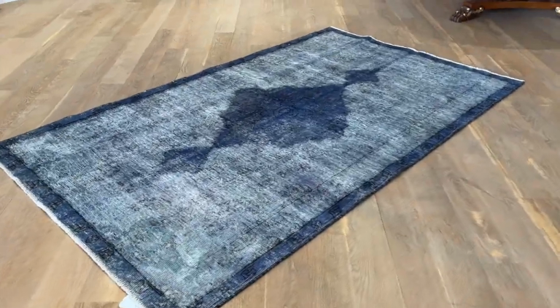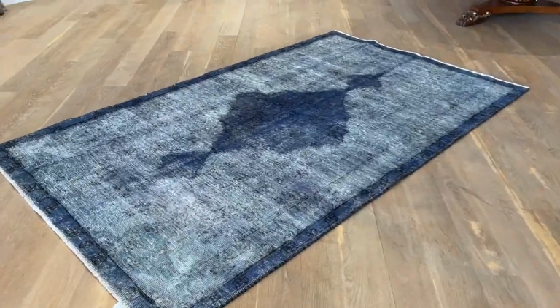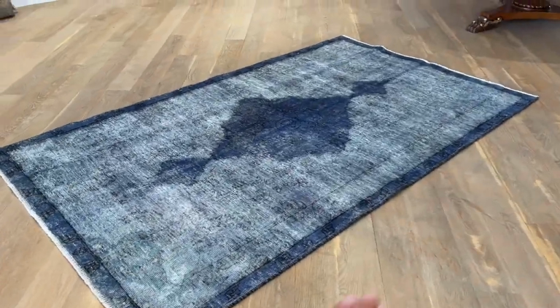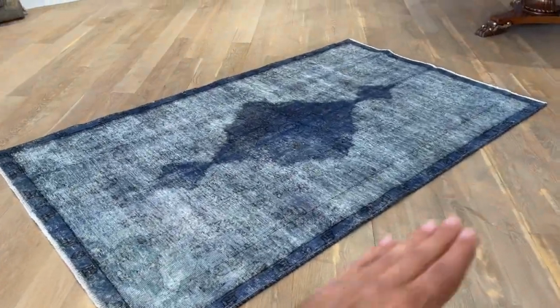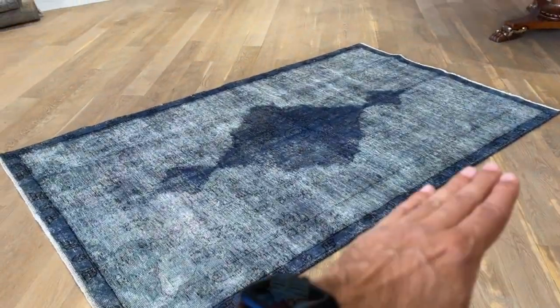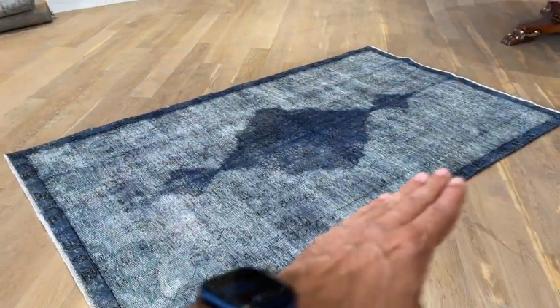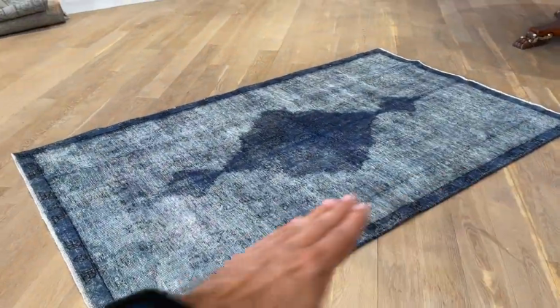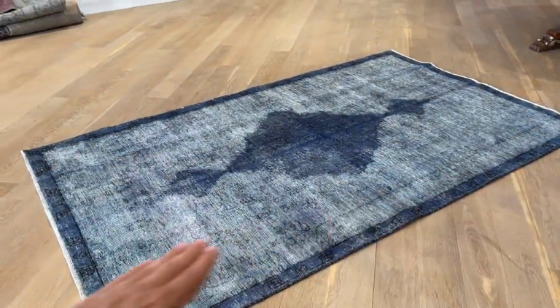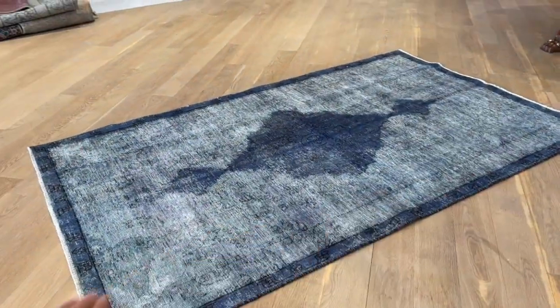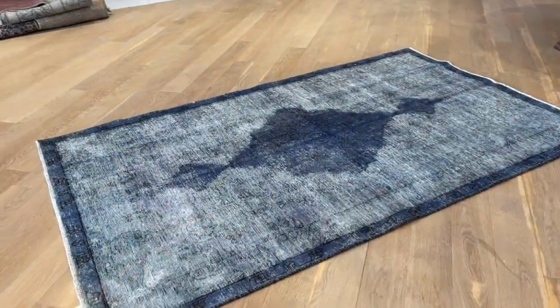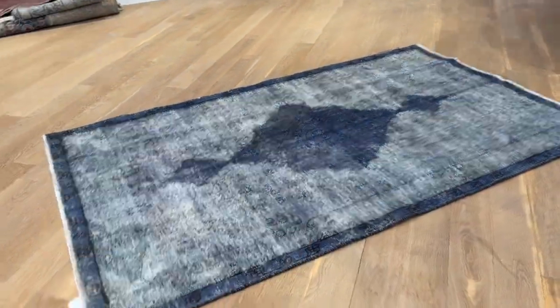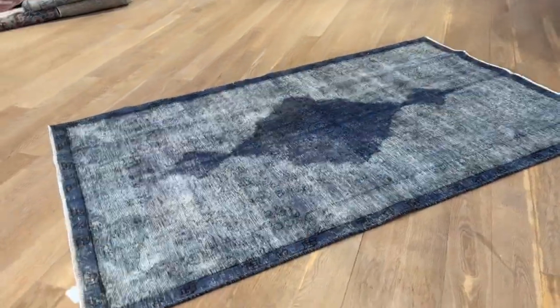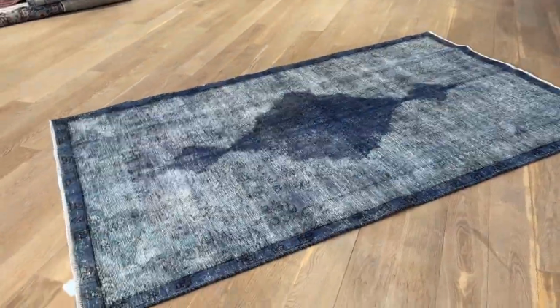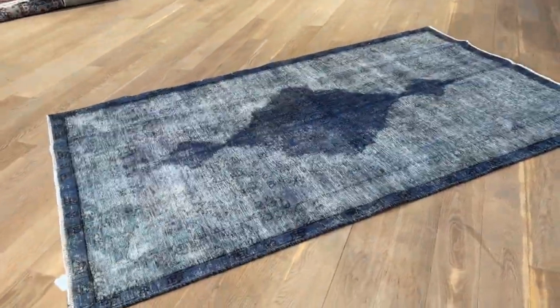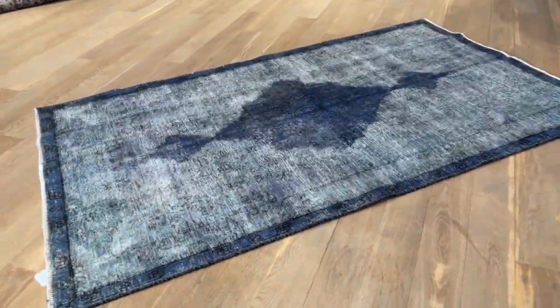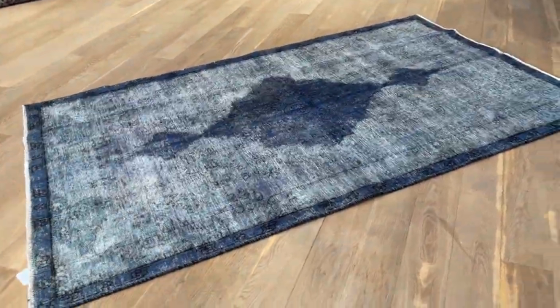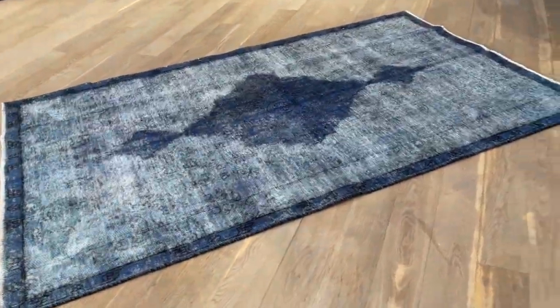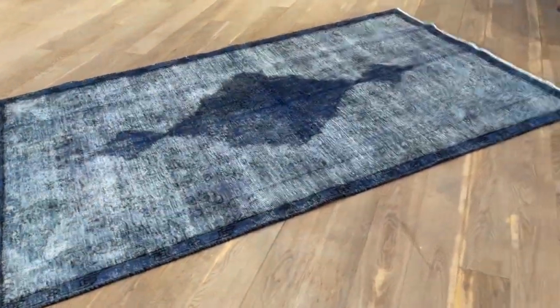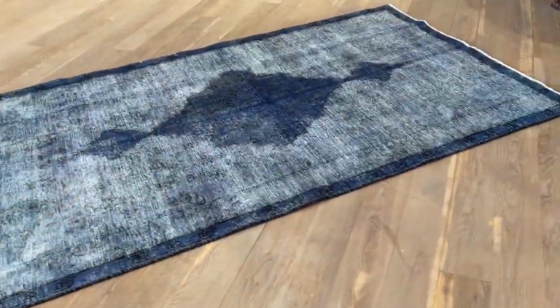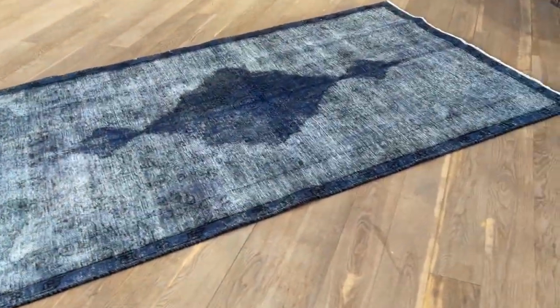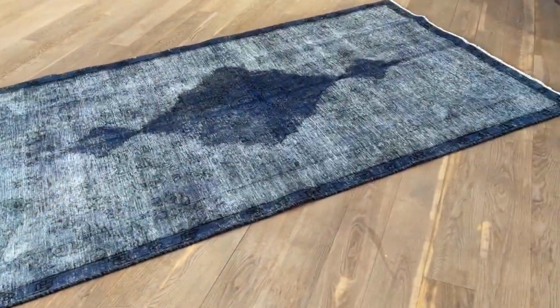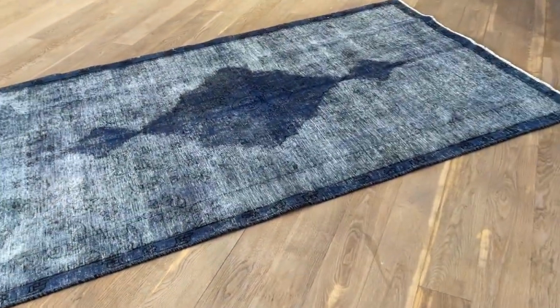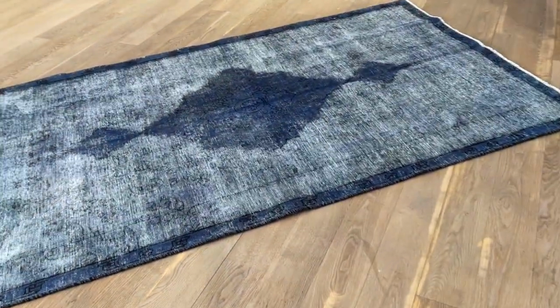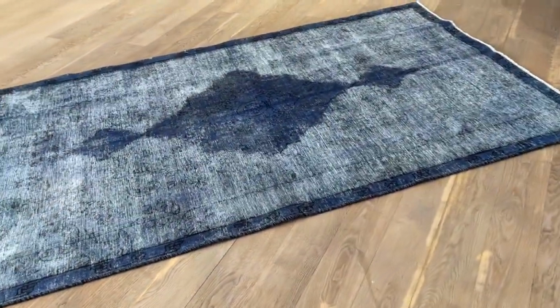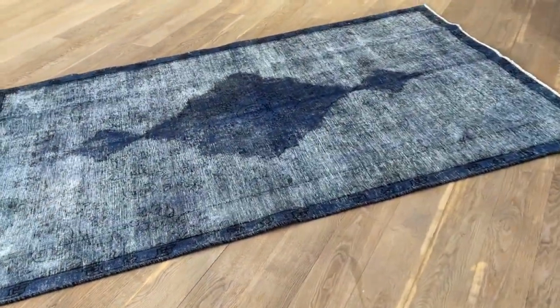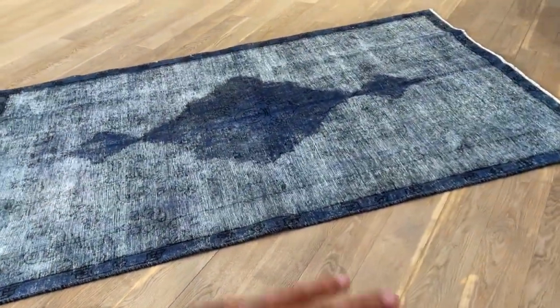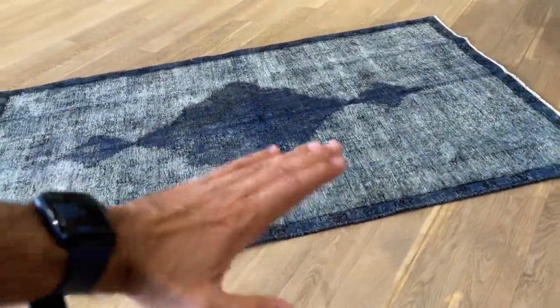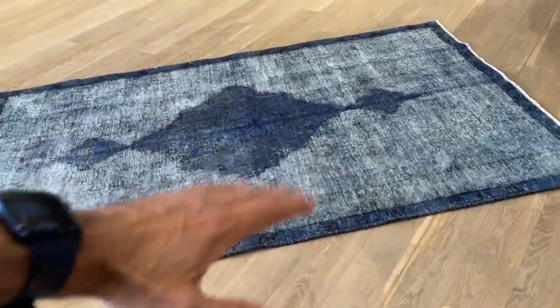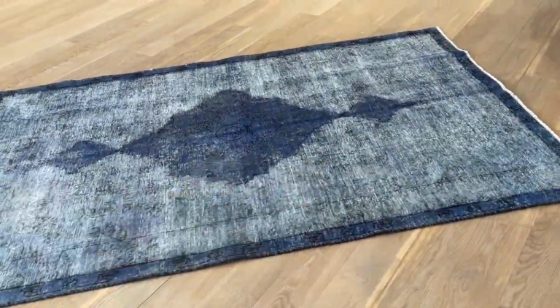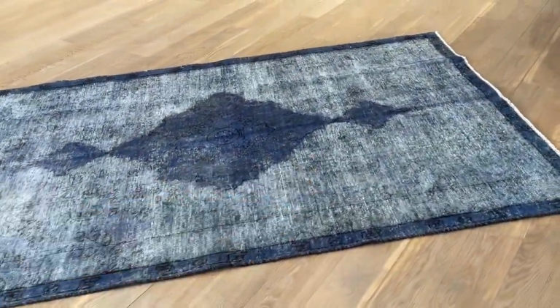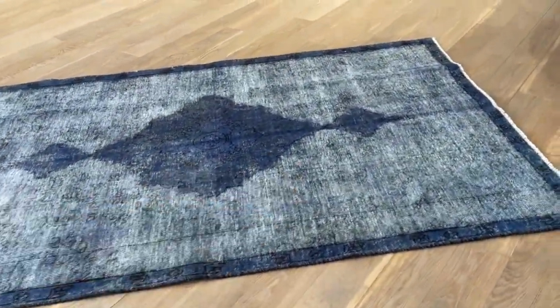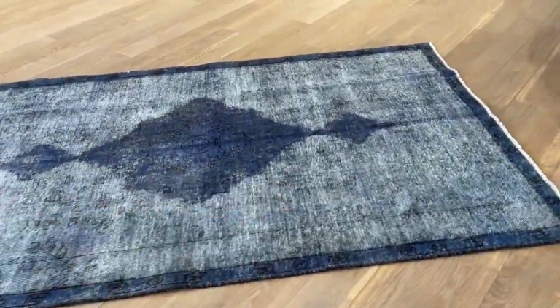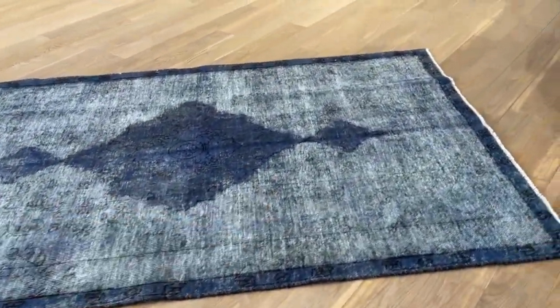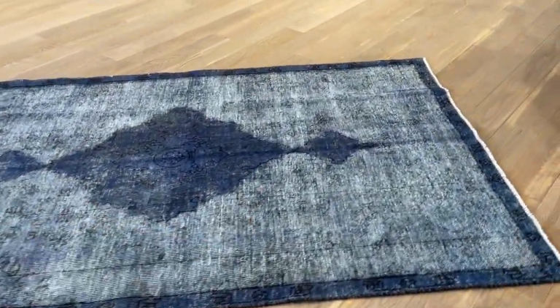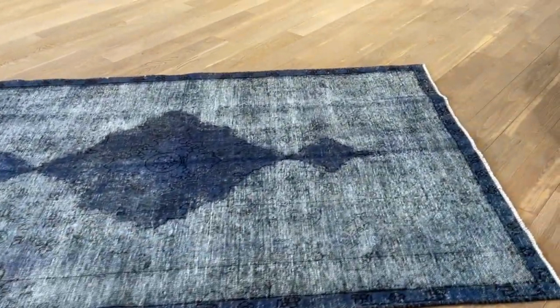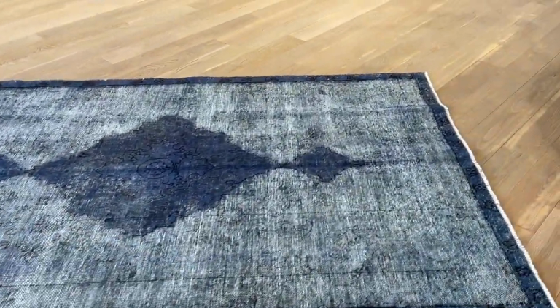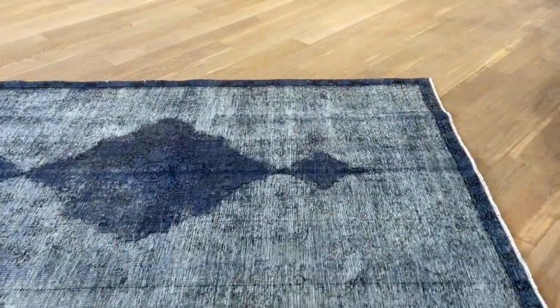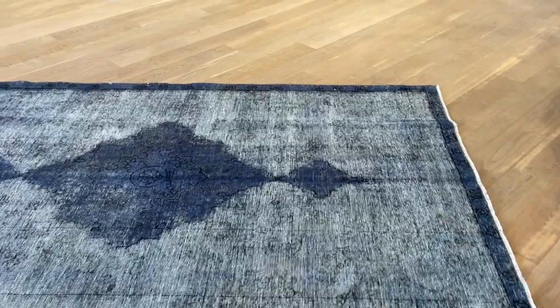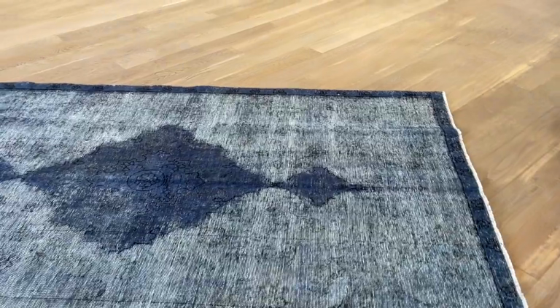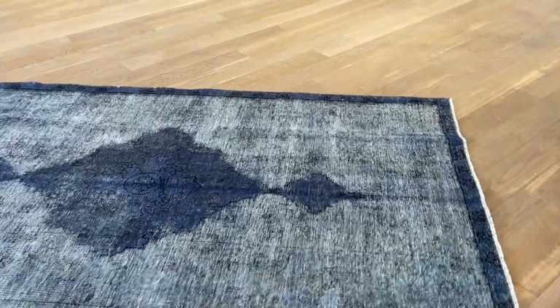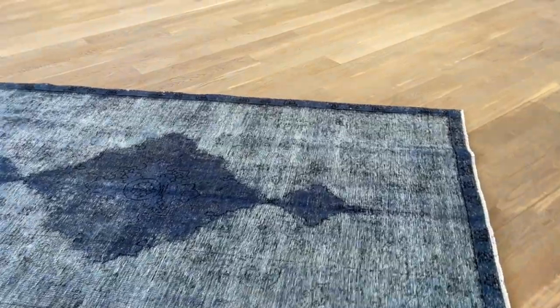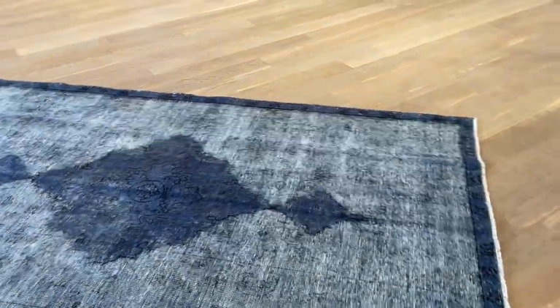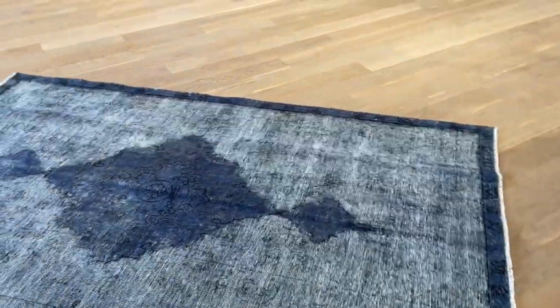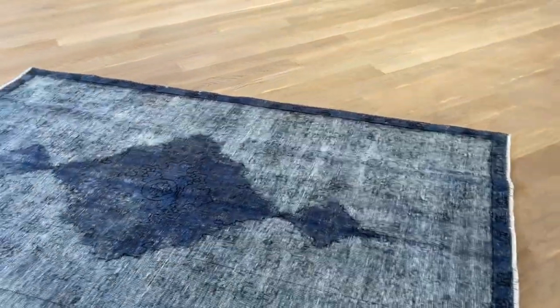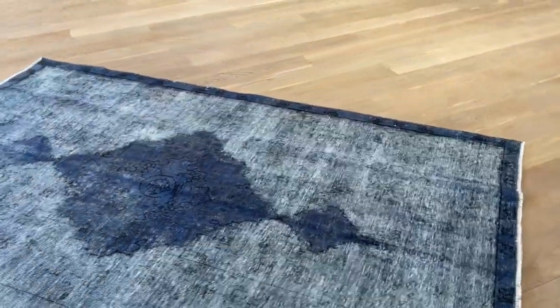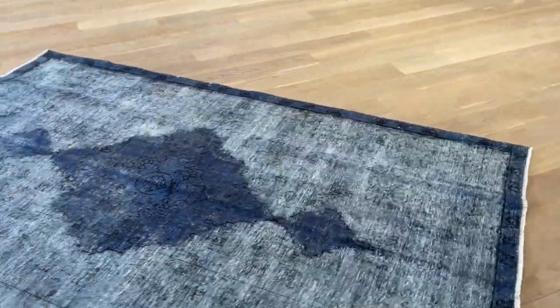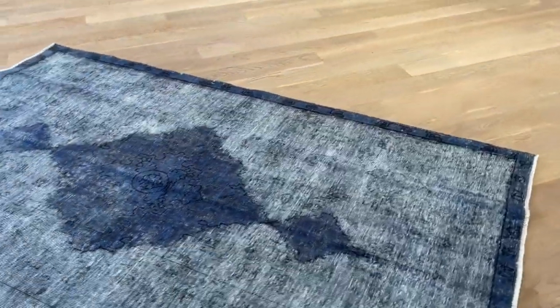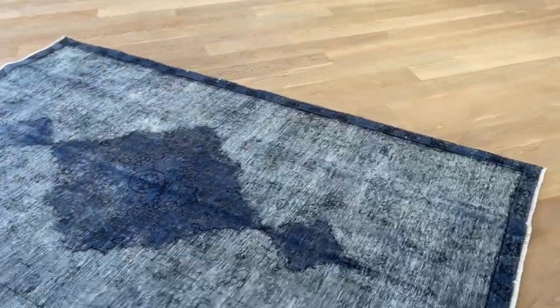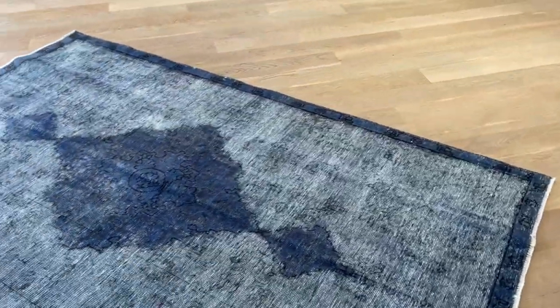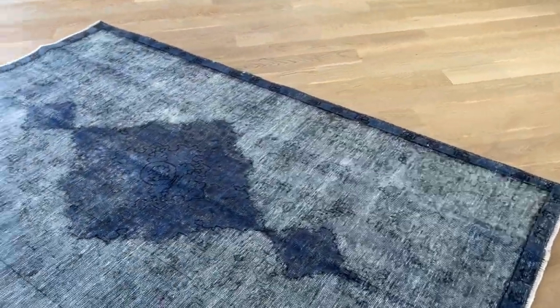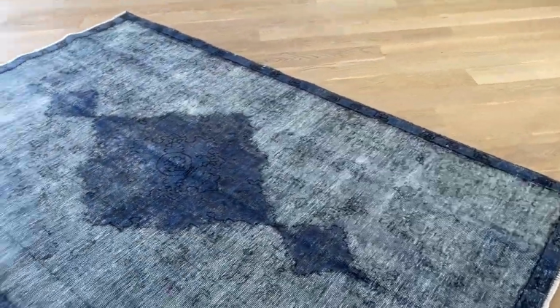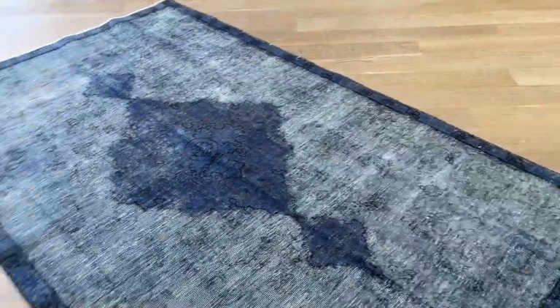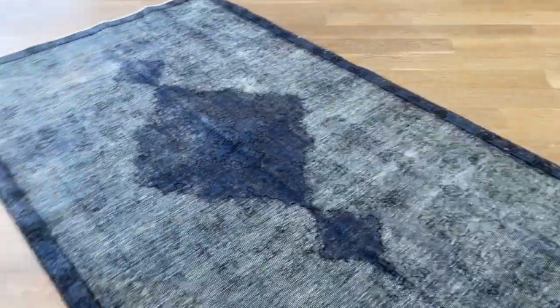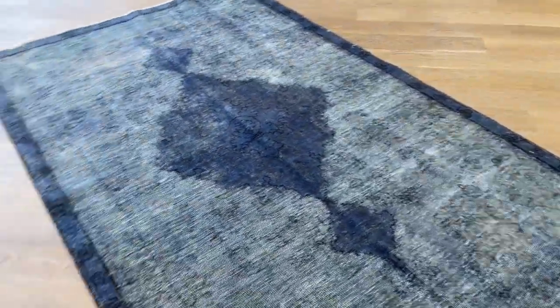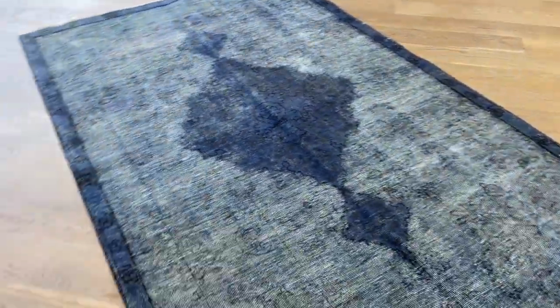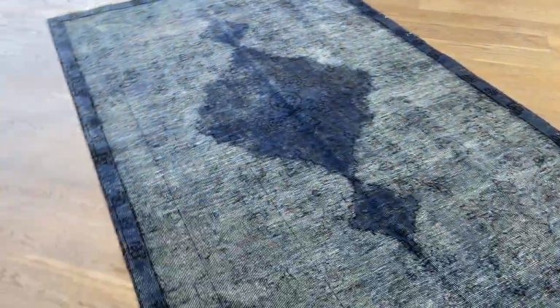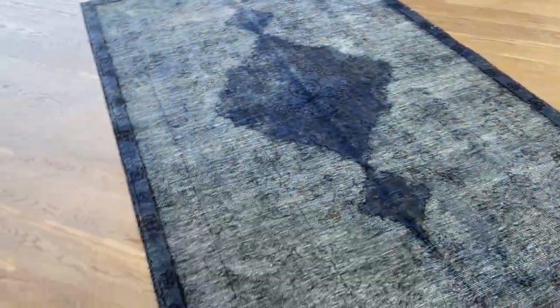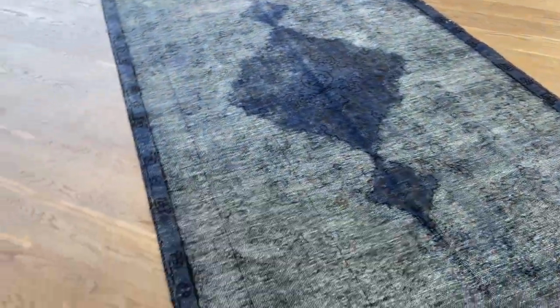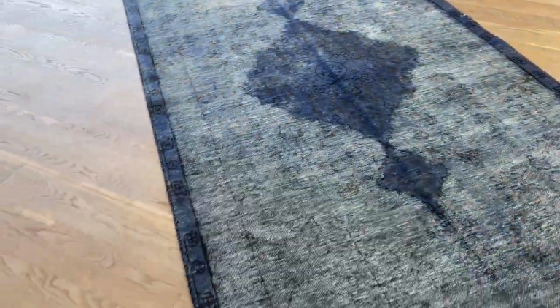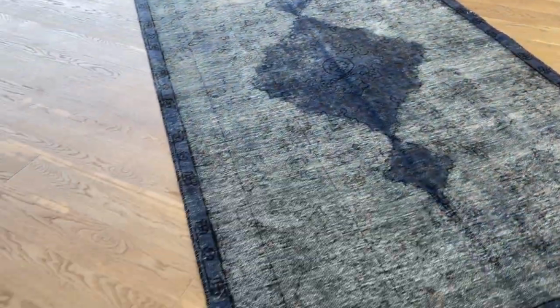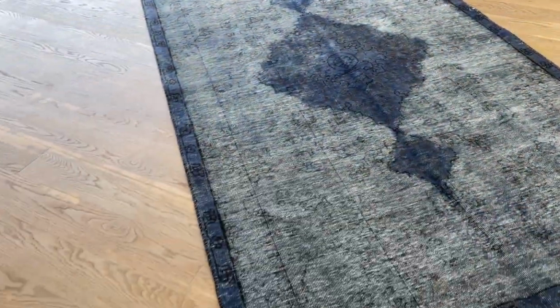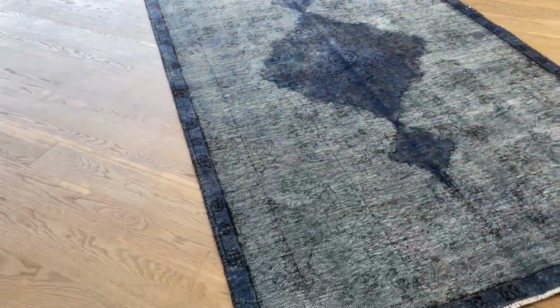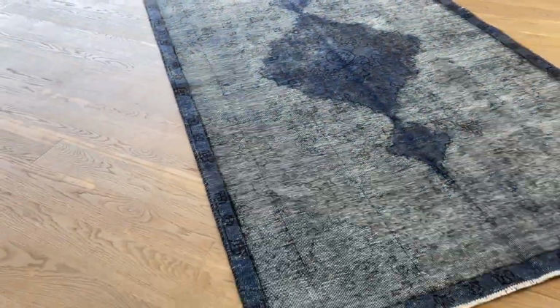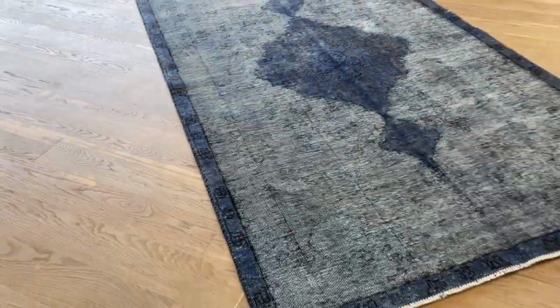The carpet was just opened before the video, so it's a little bit not so flat. This will flatten out over time, as always with carpets.